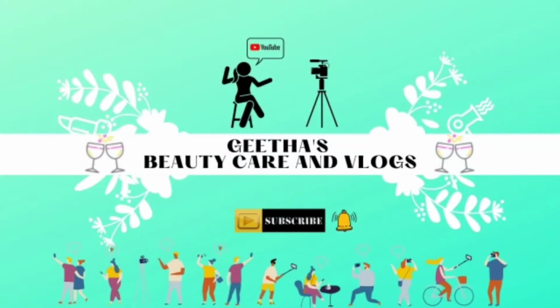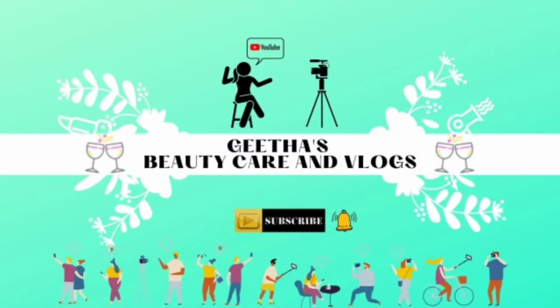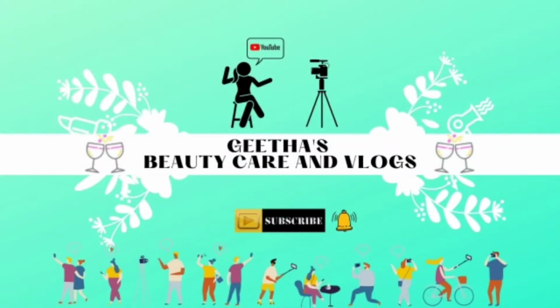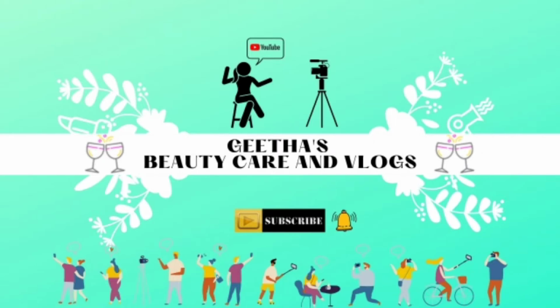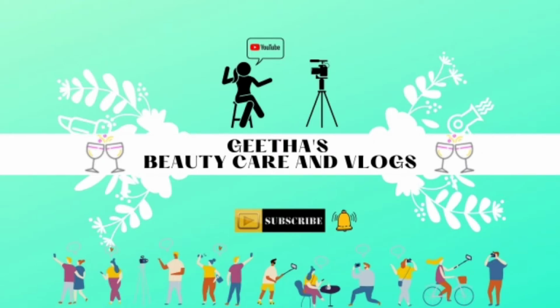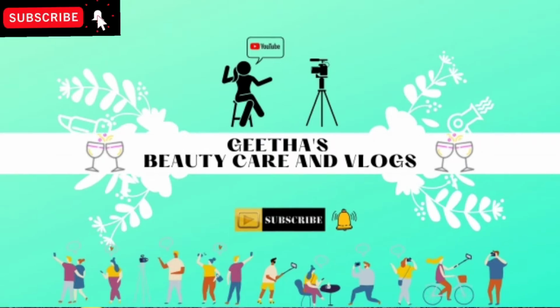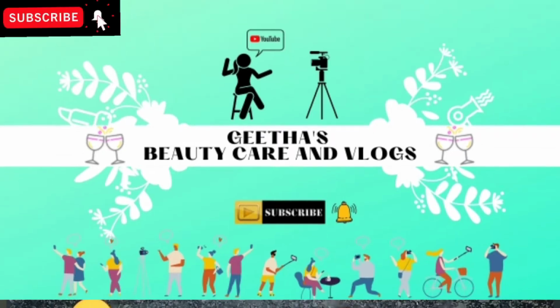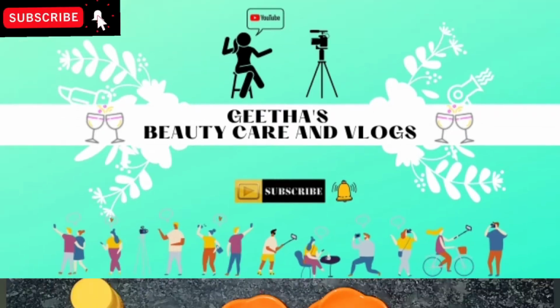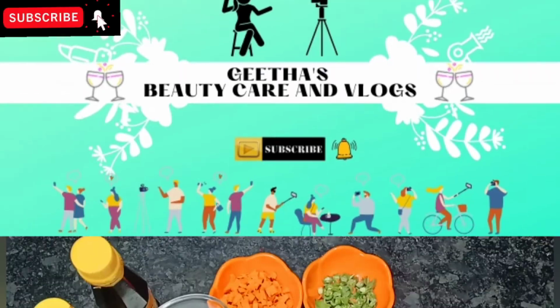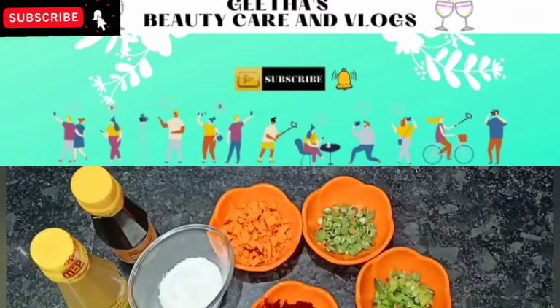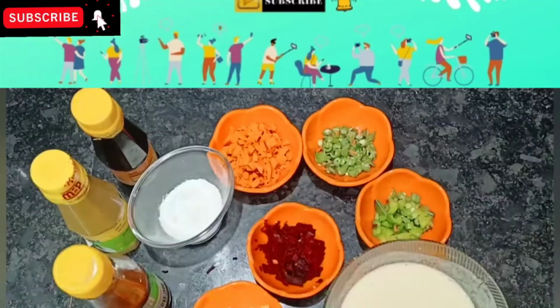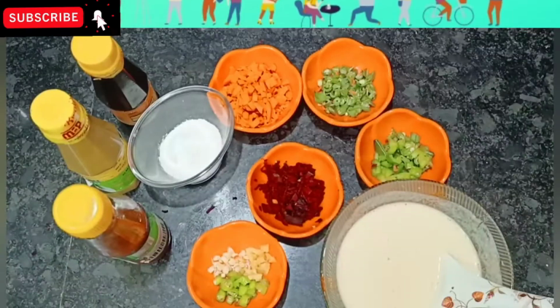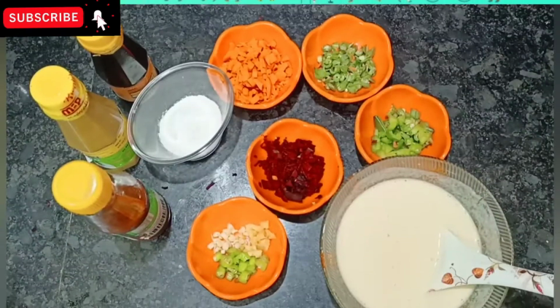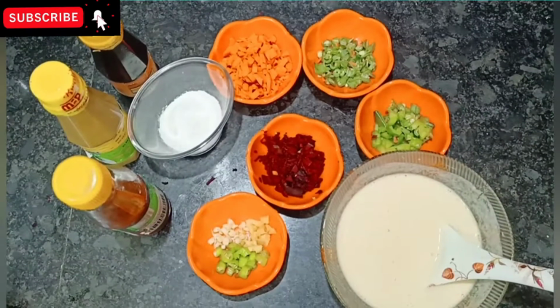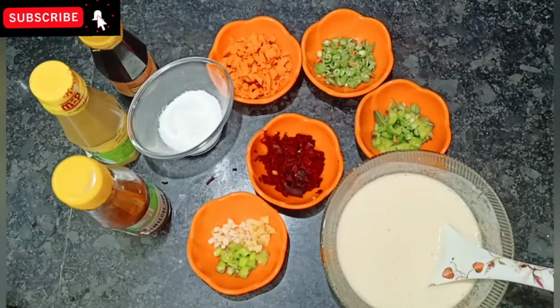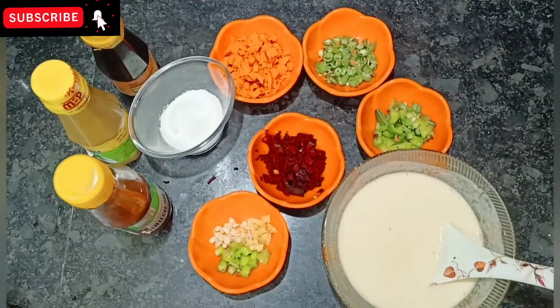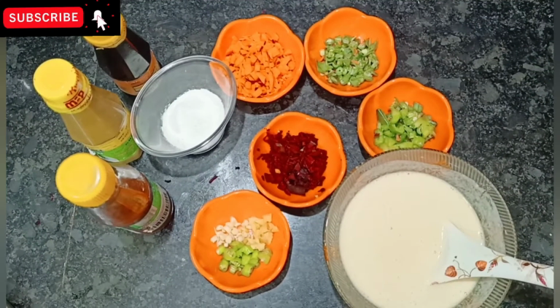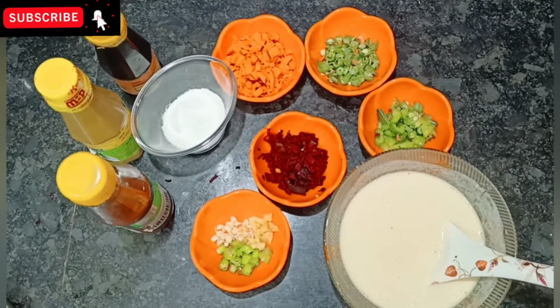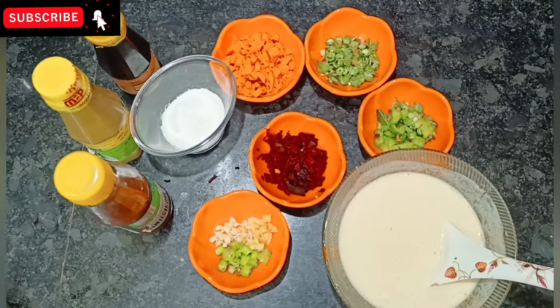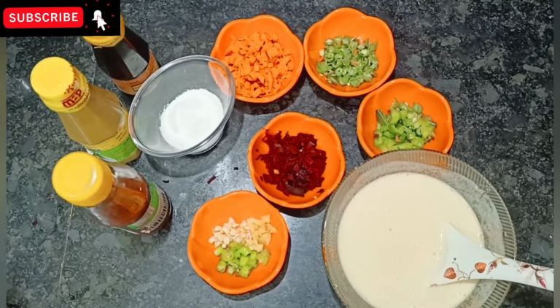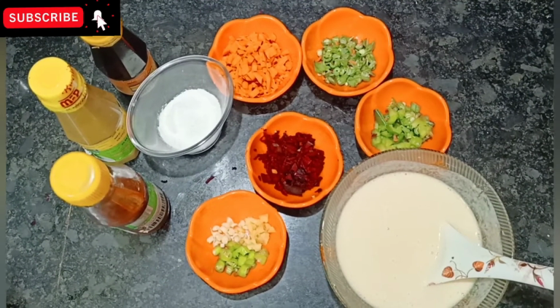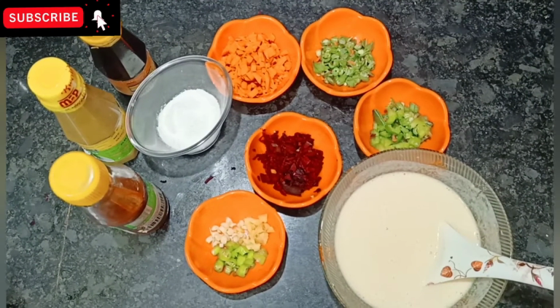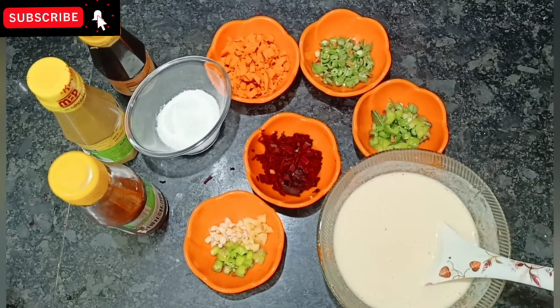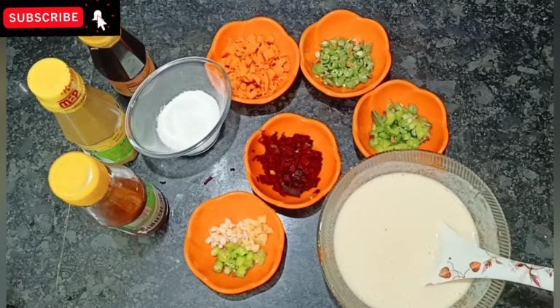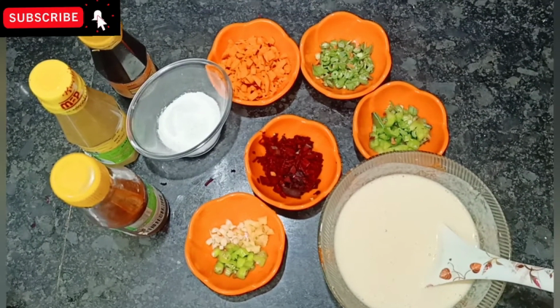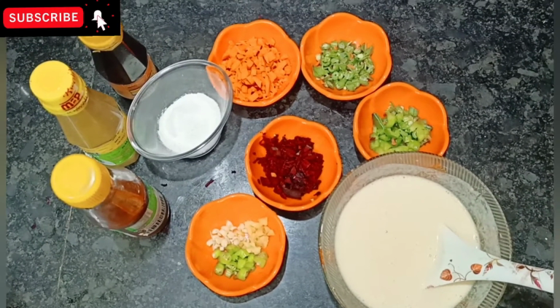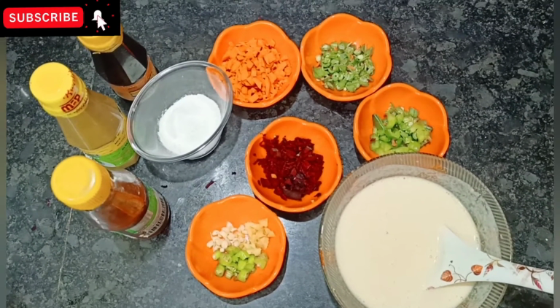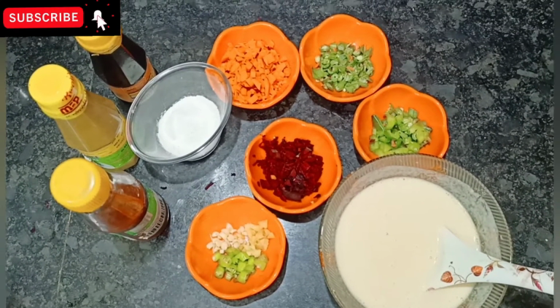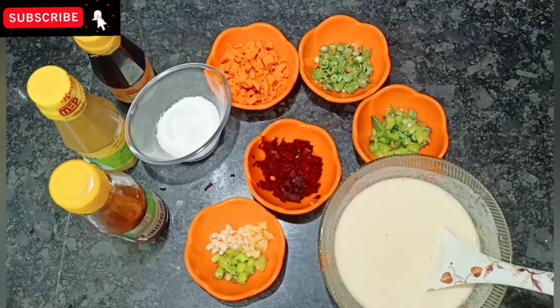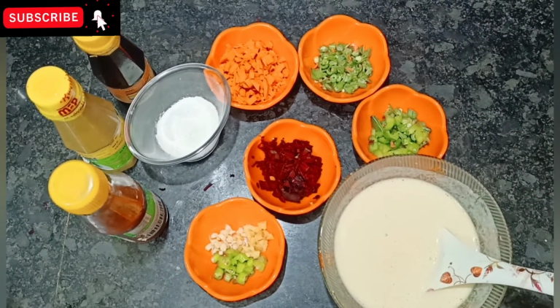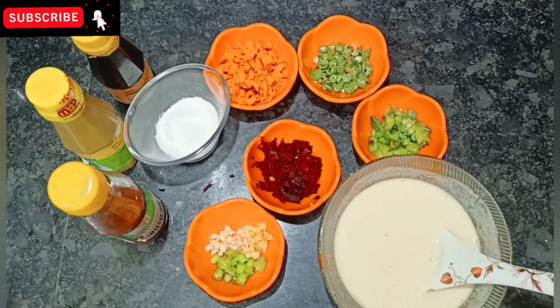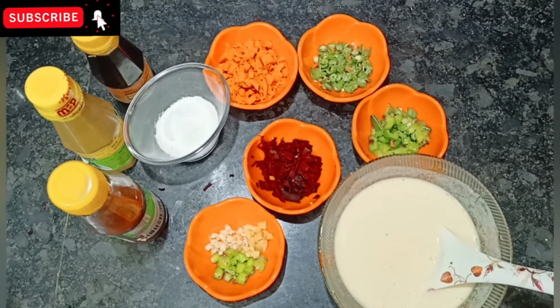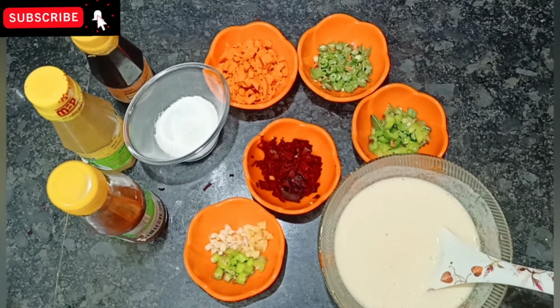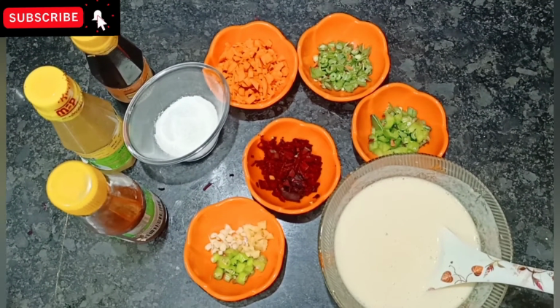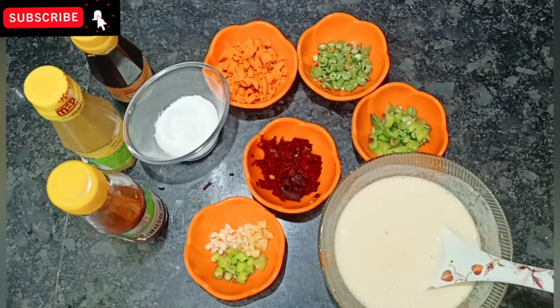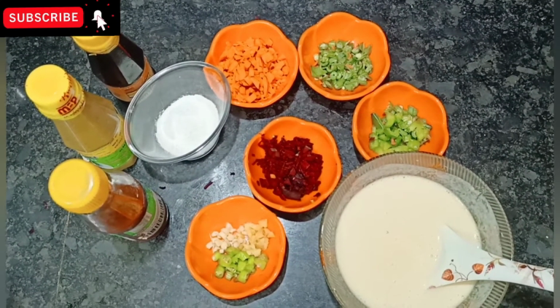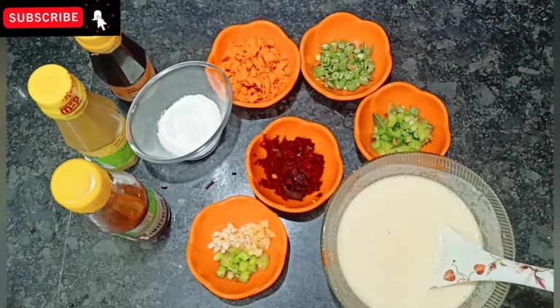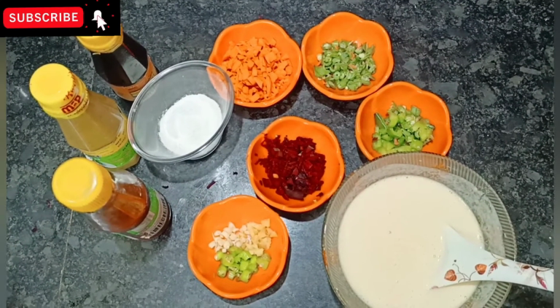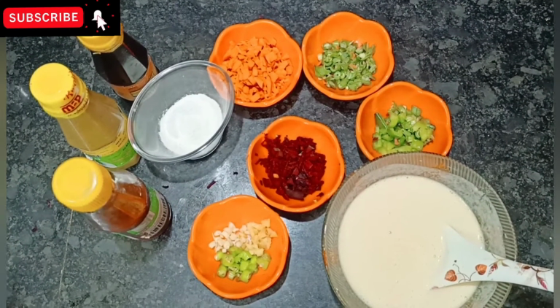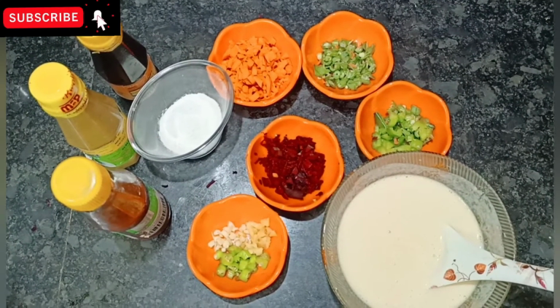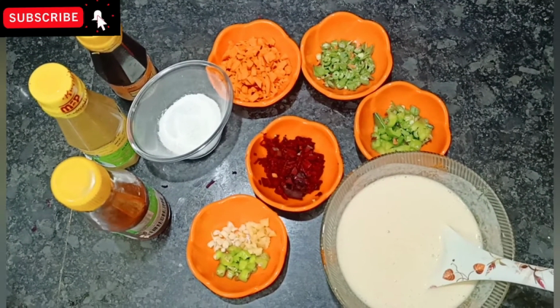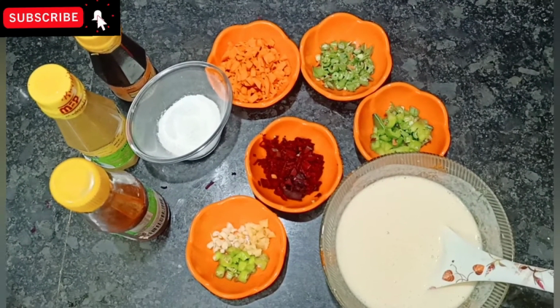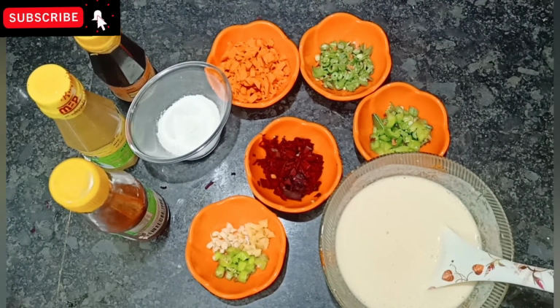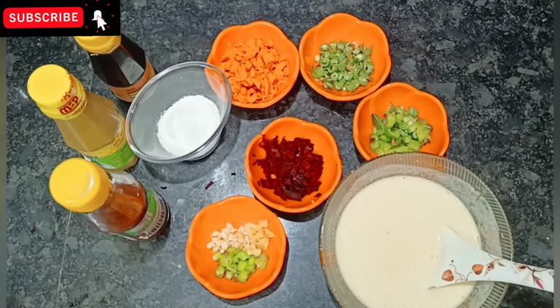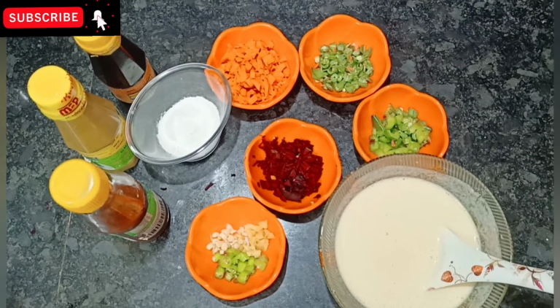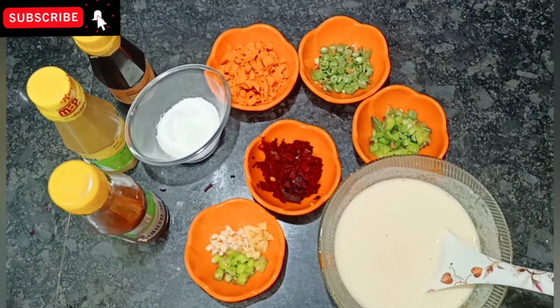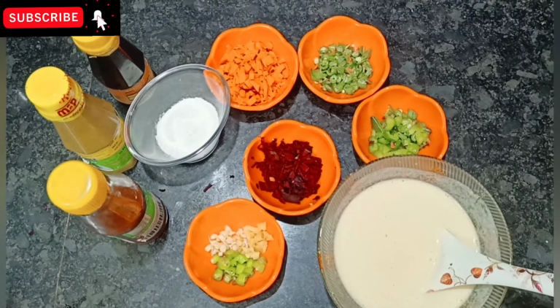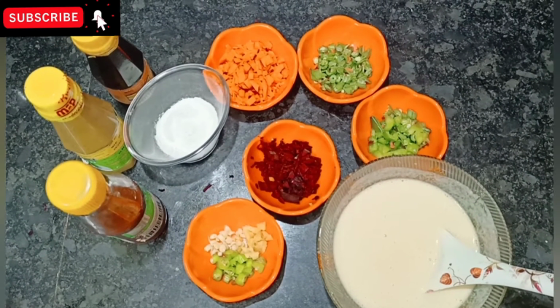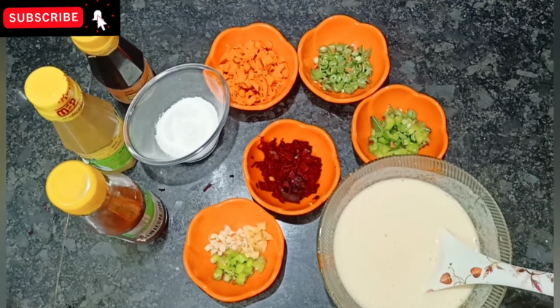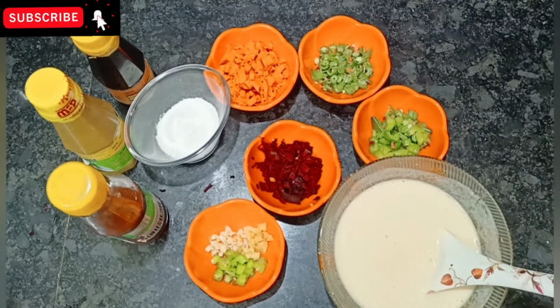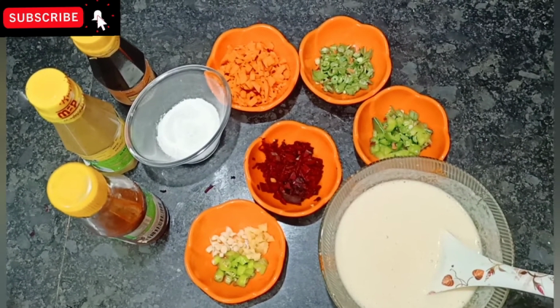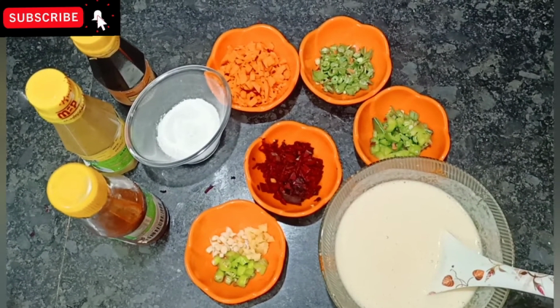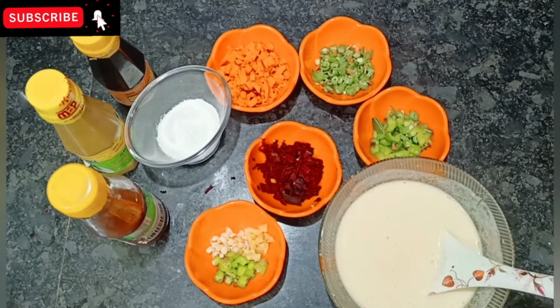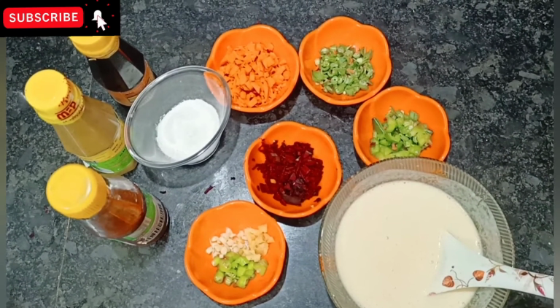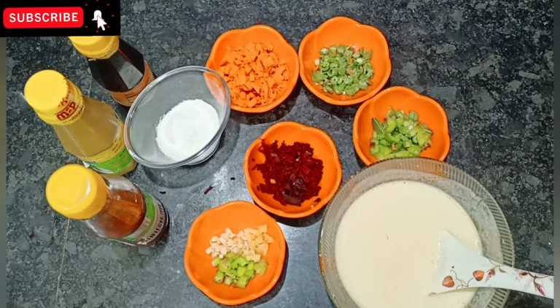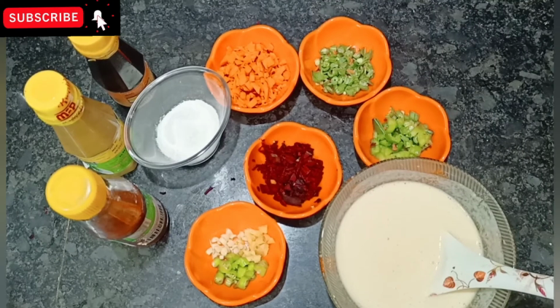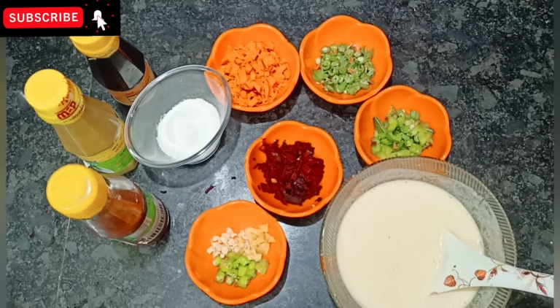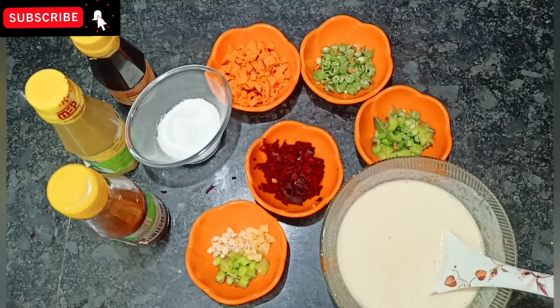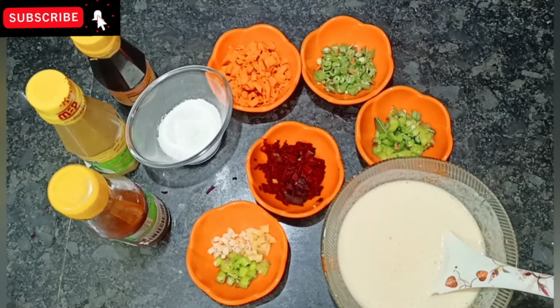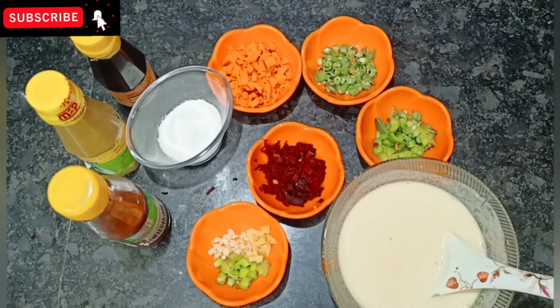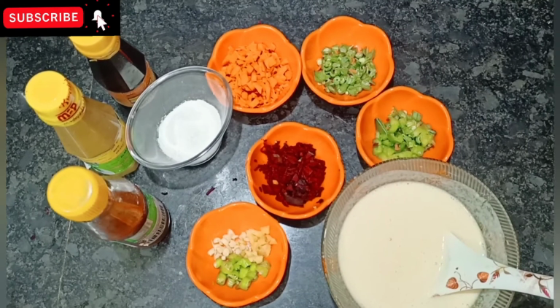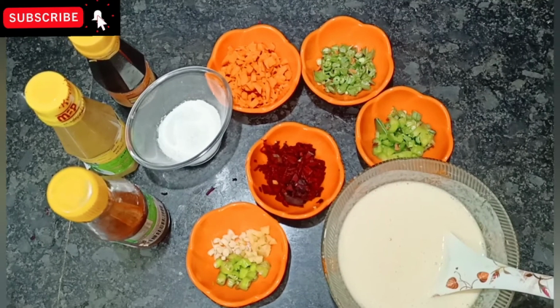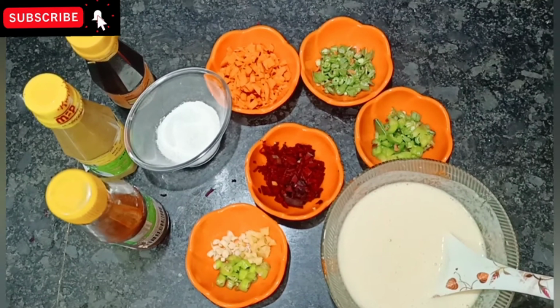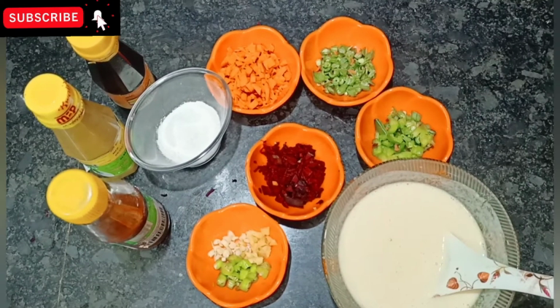Hi! Hello friends! Welcome to my channel. In this video, I am going to show you the recipe of Manchuria Dosa.